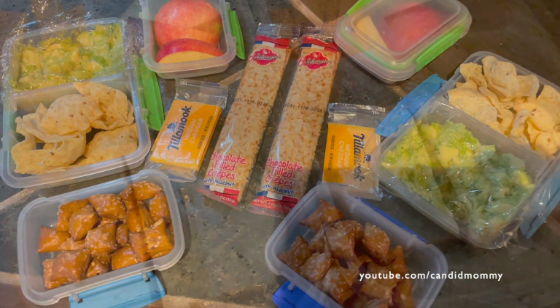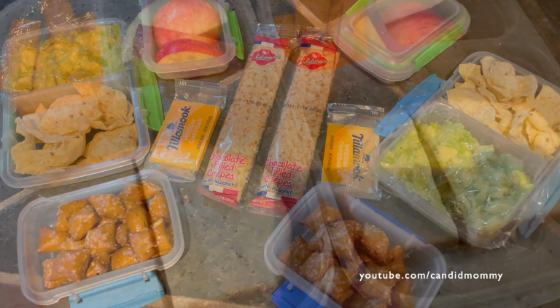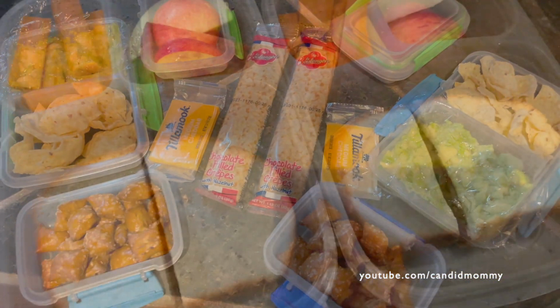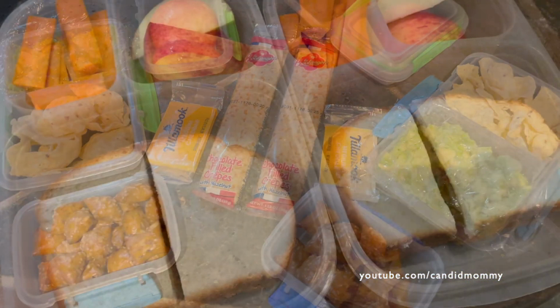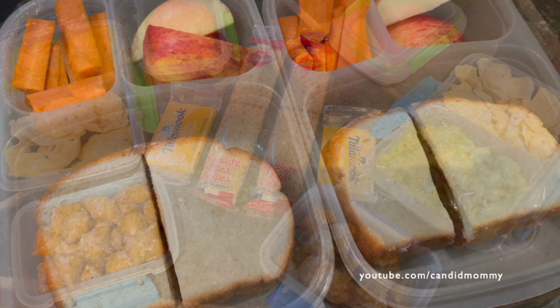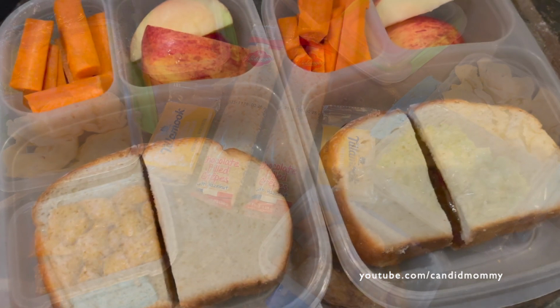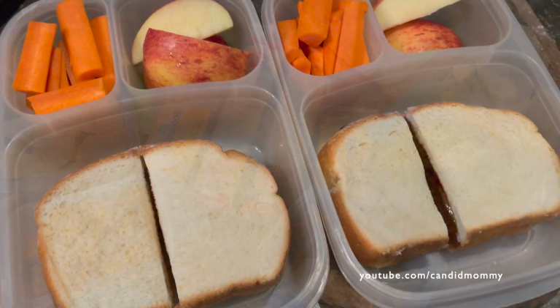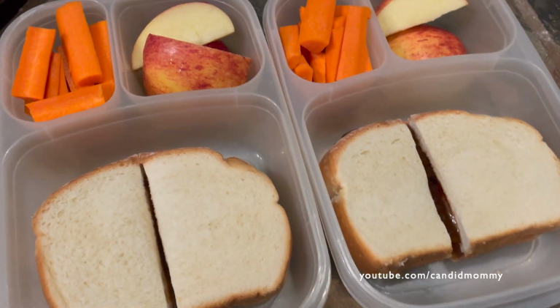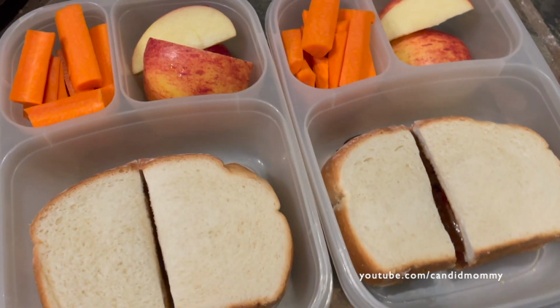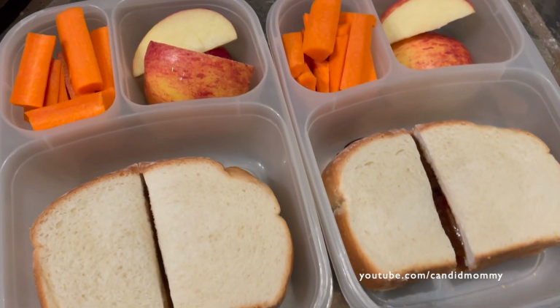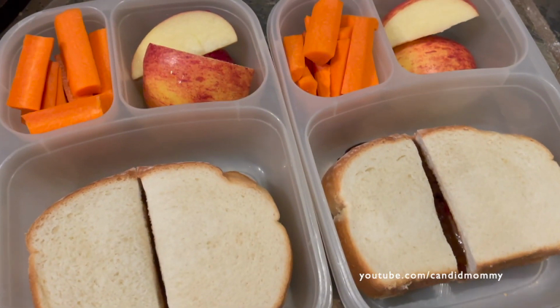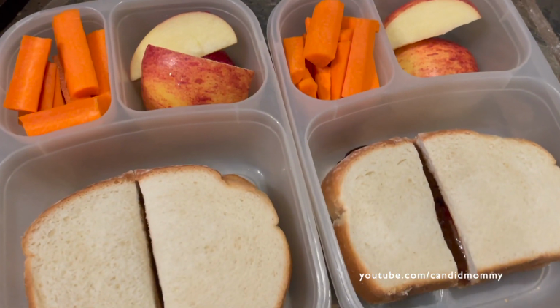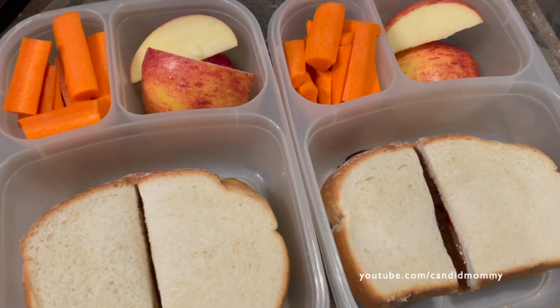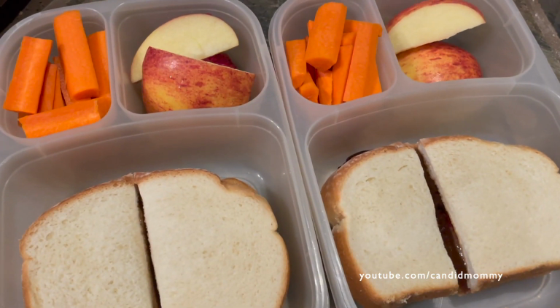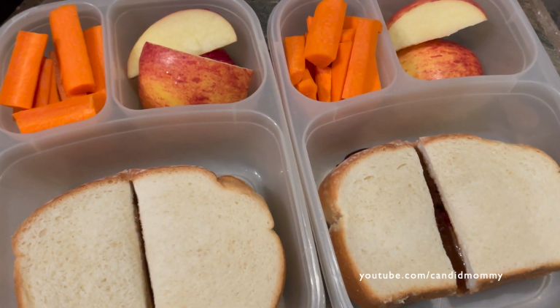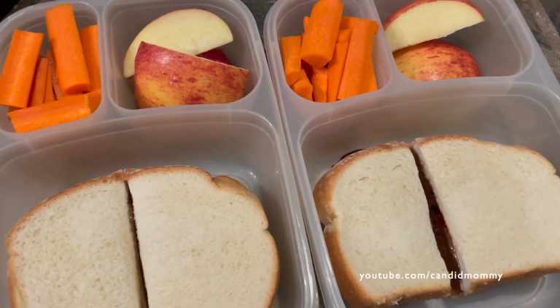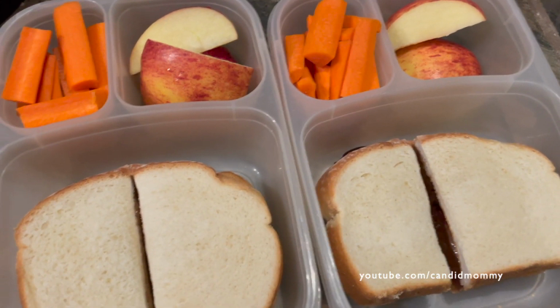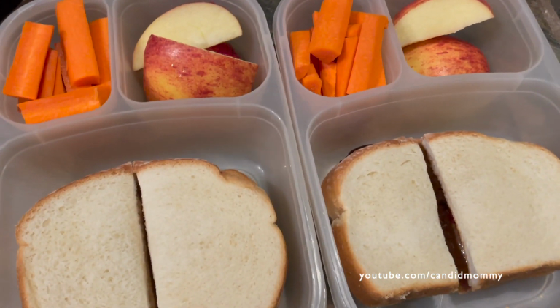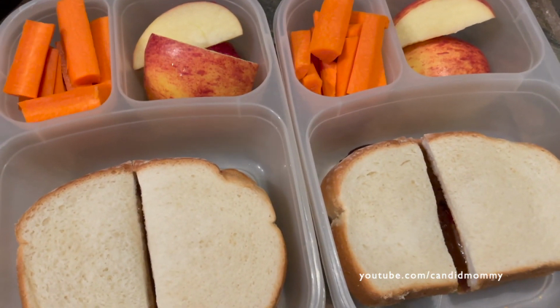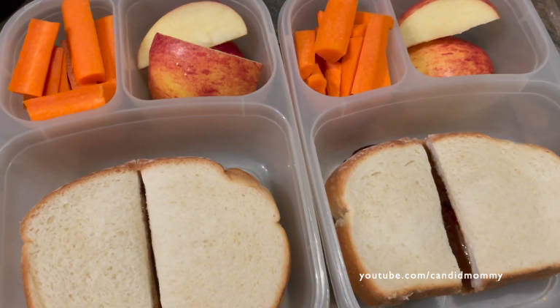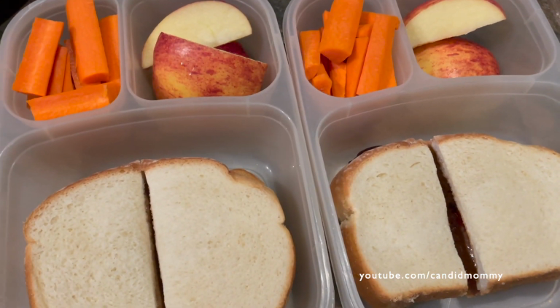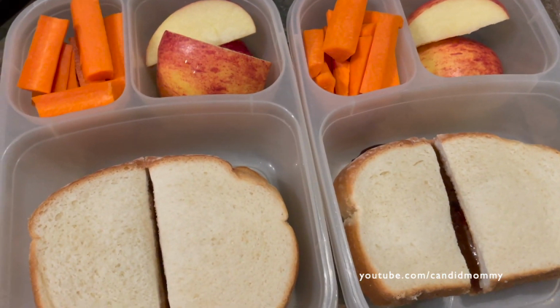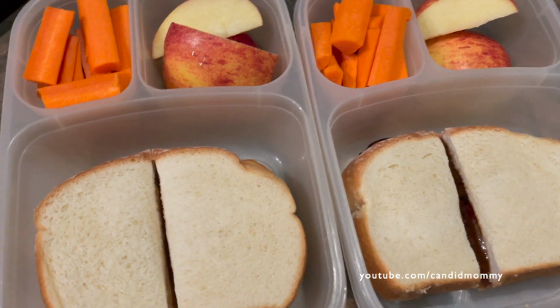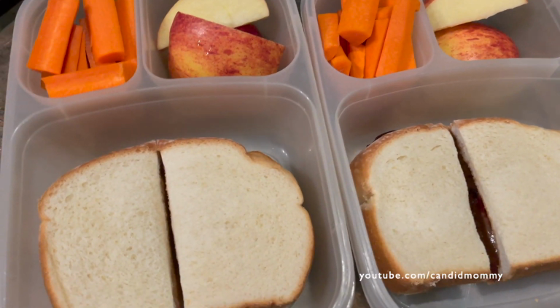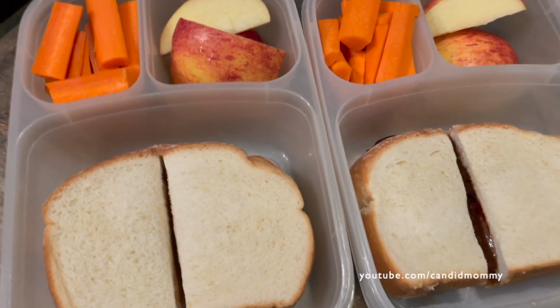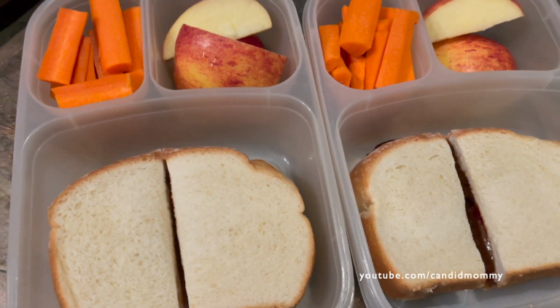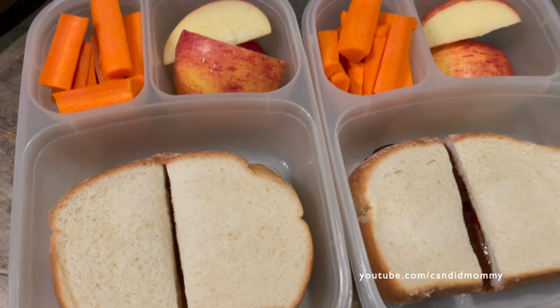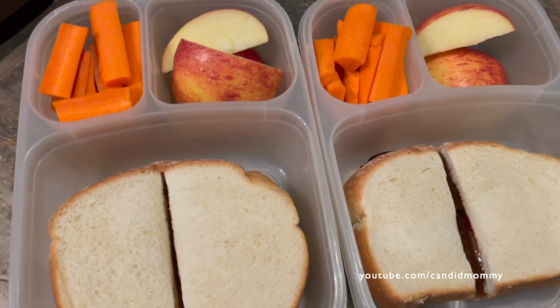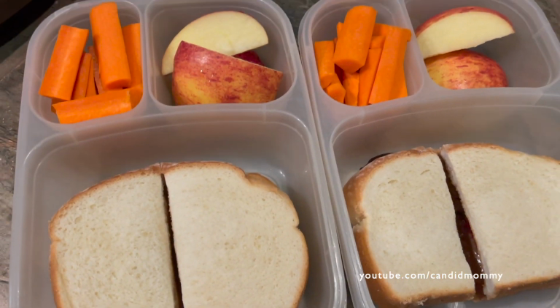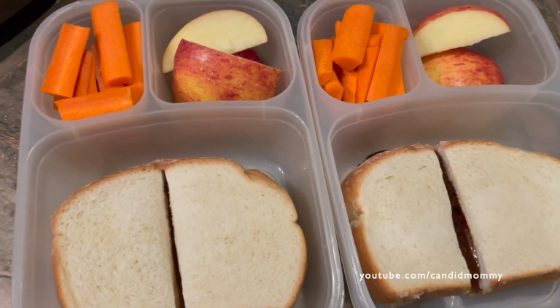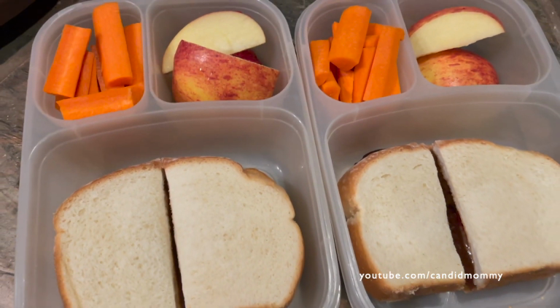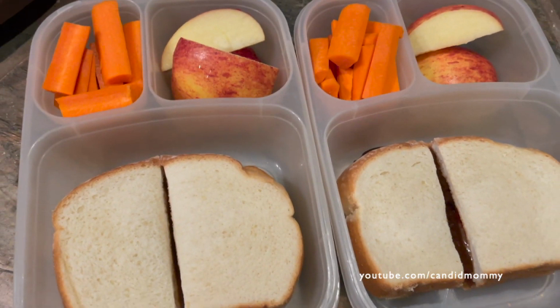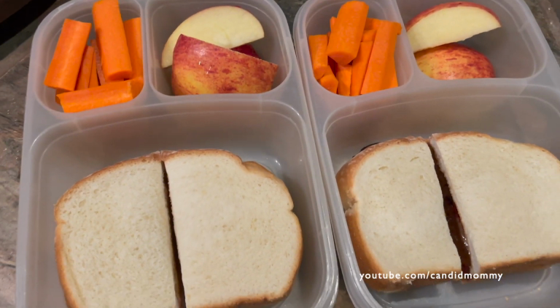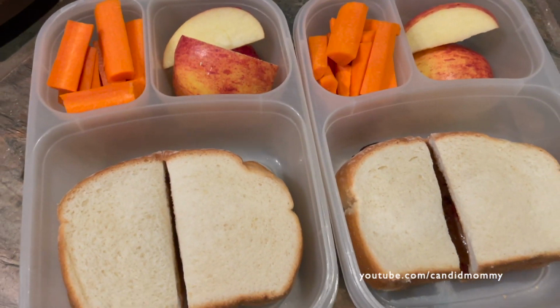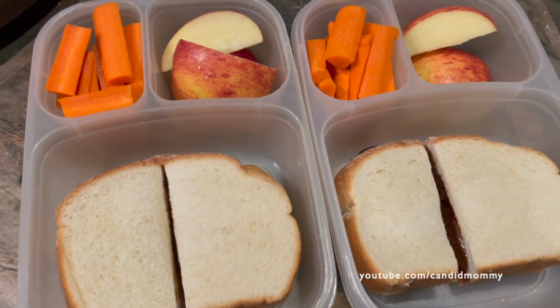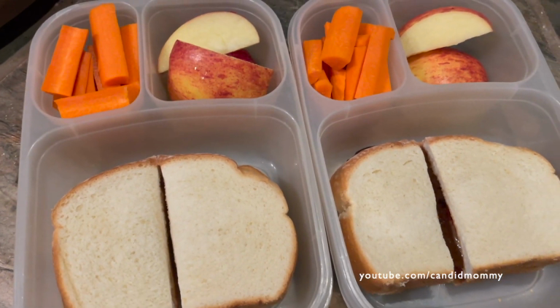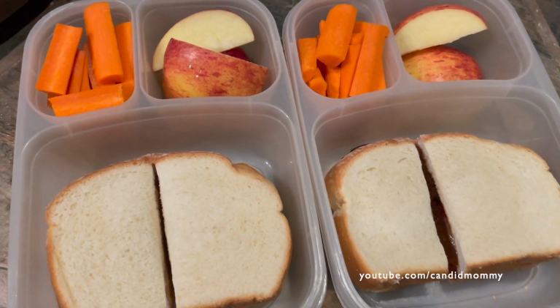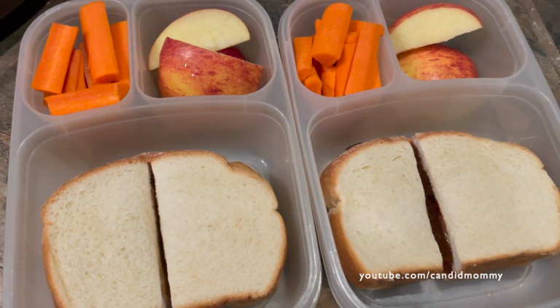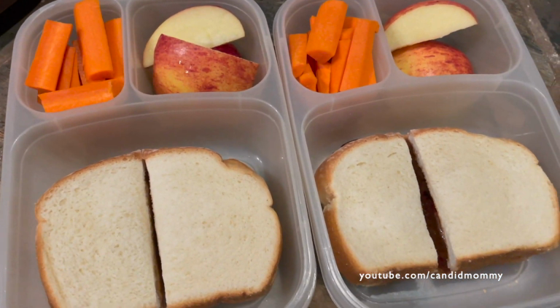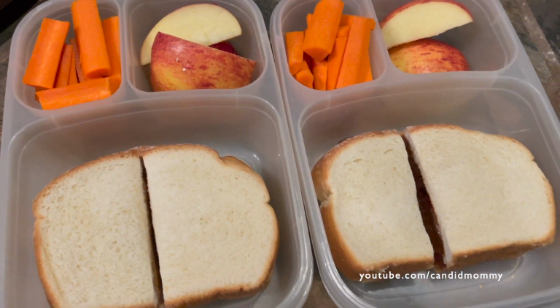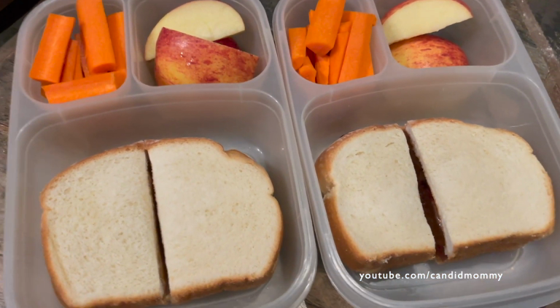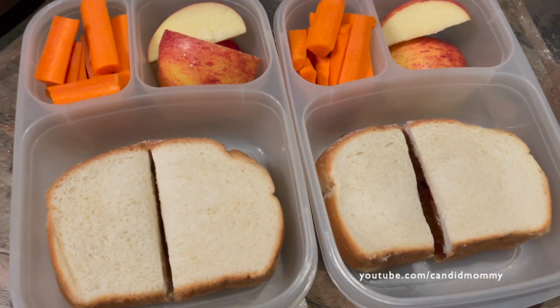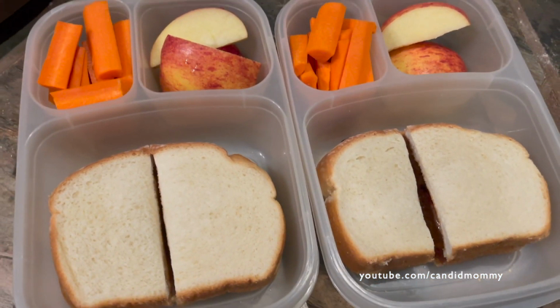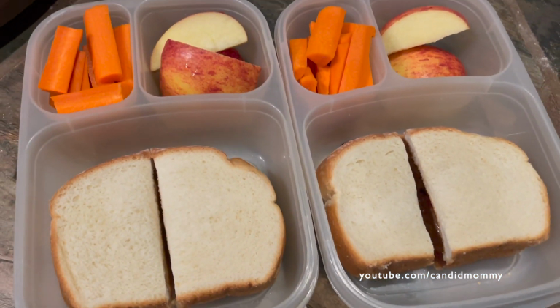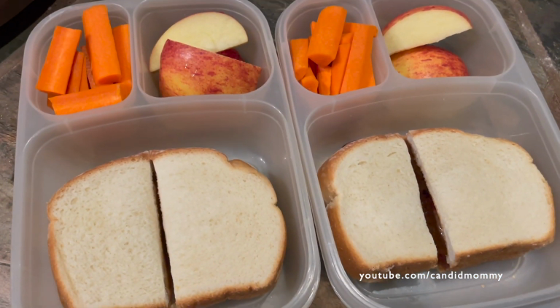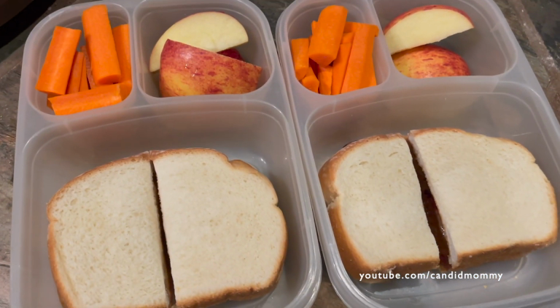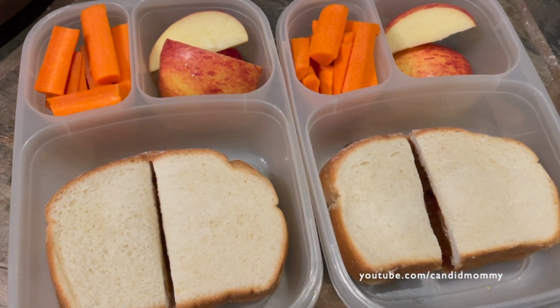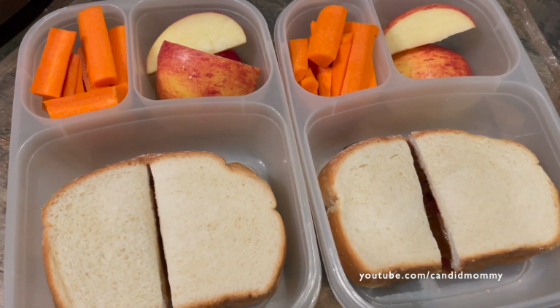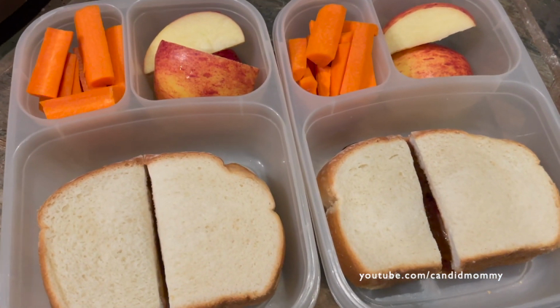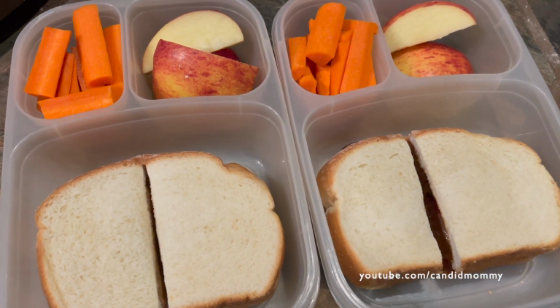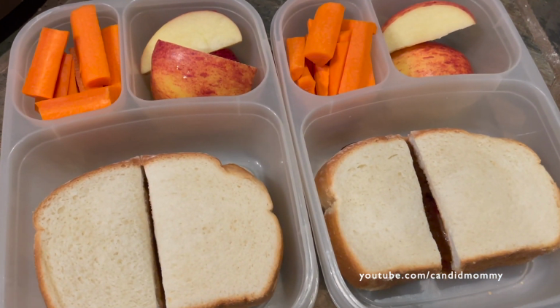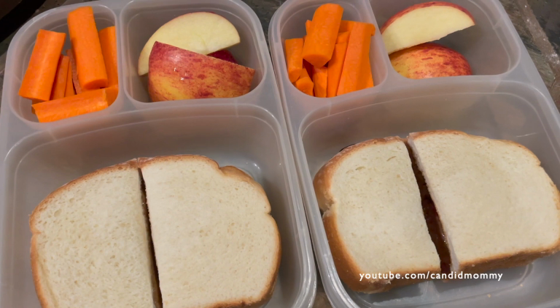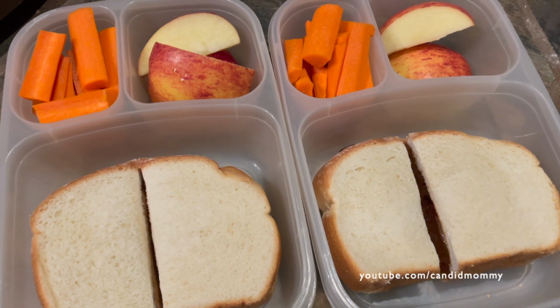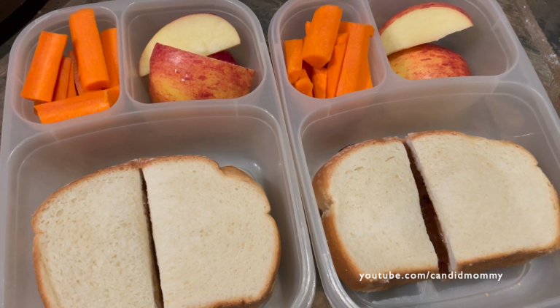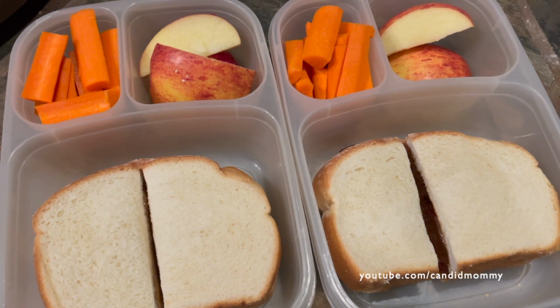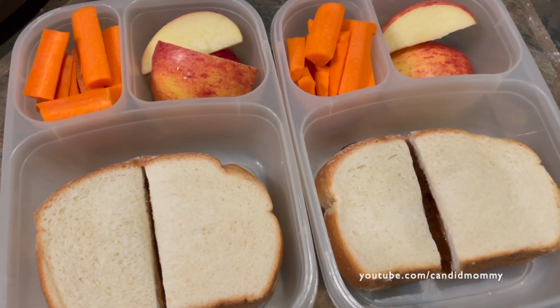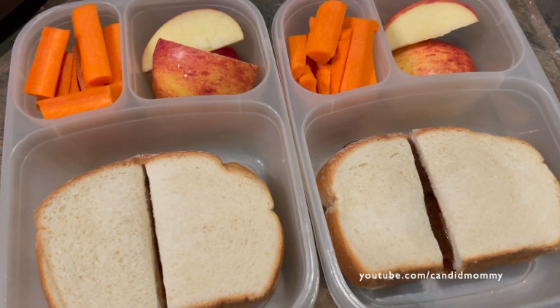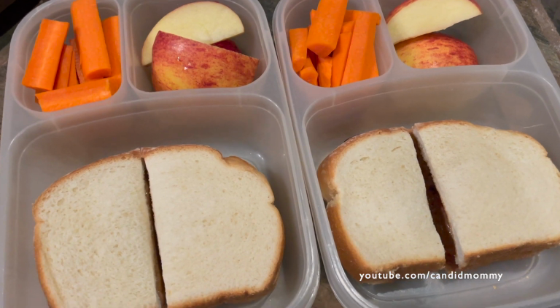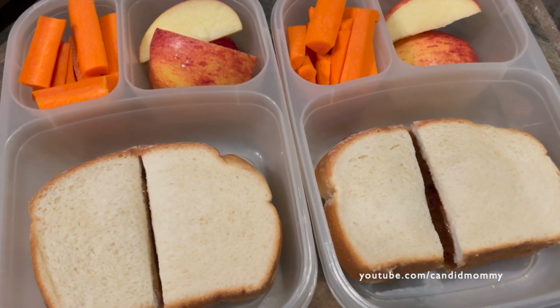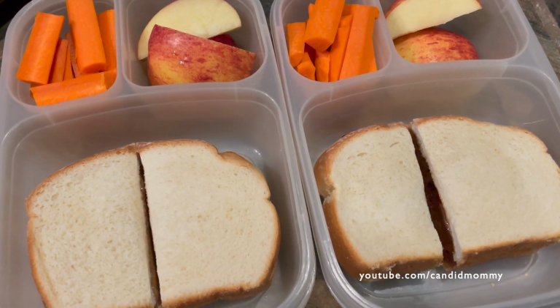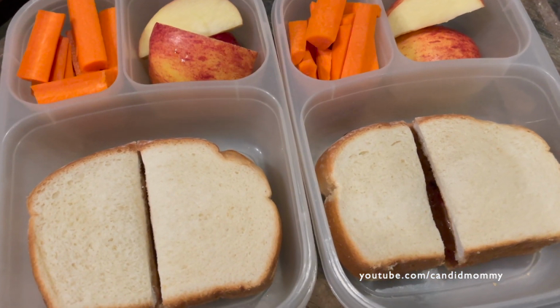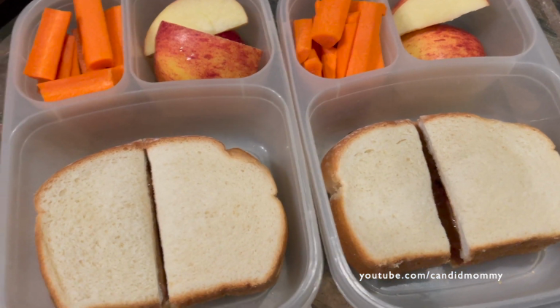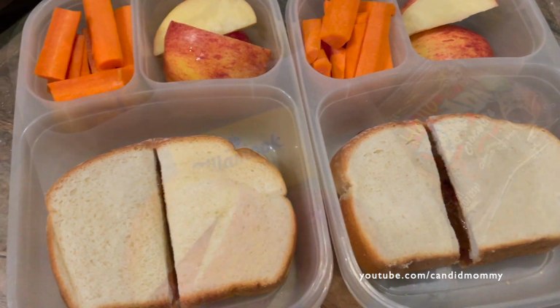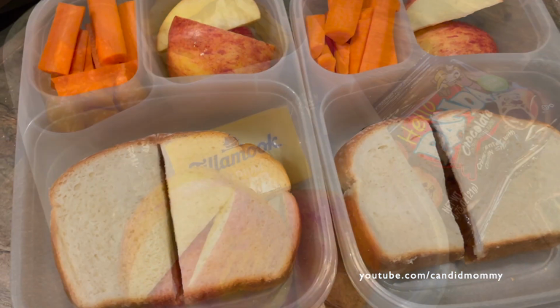Super quick lunch day — we kind of all were lazy this morning. We've got apples, carrots, and peanut butter and jelly. Quick day.